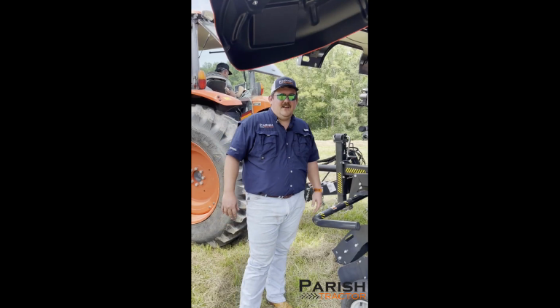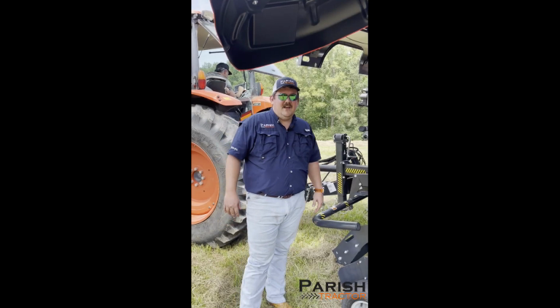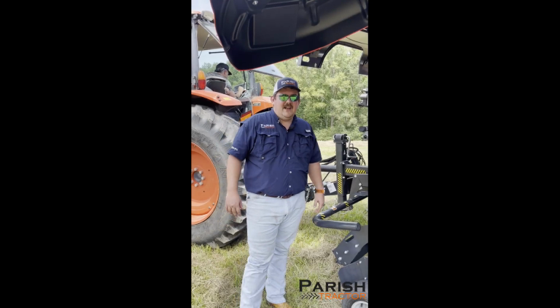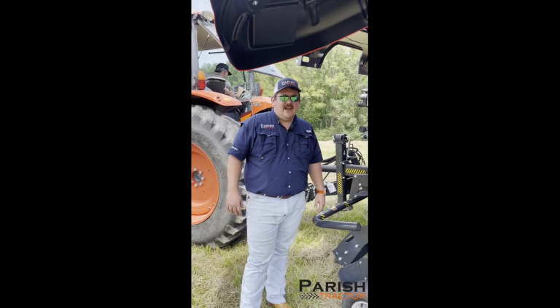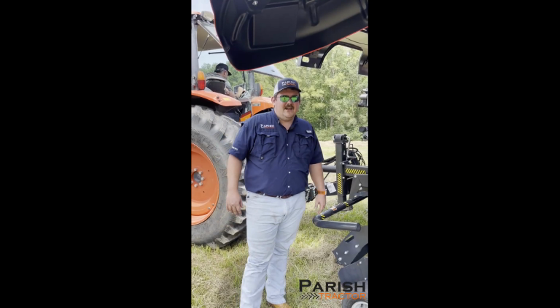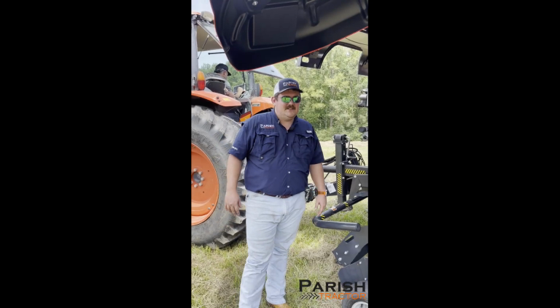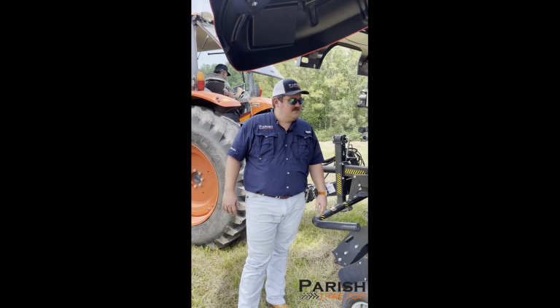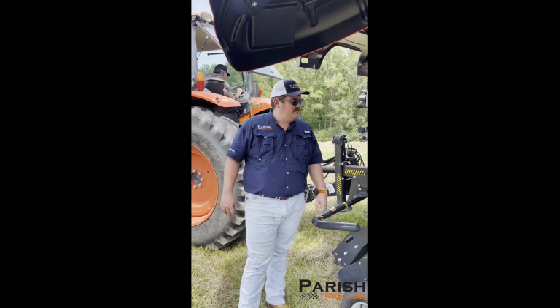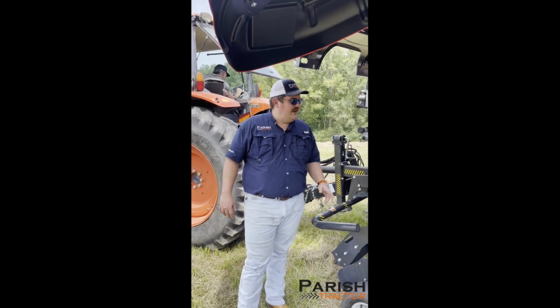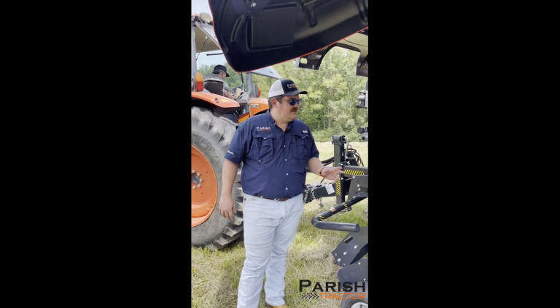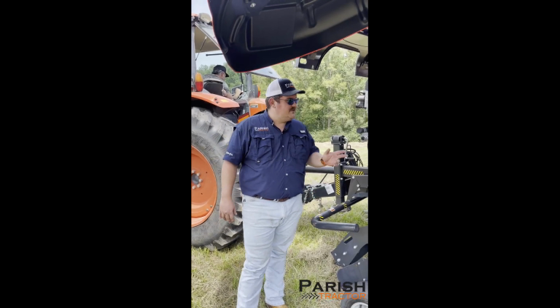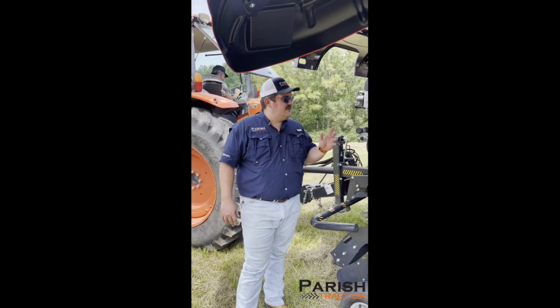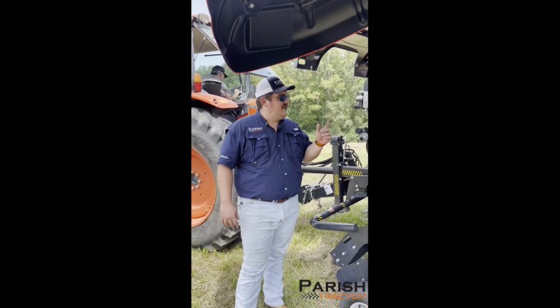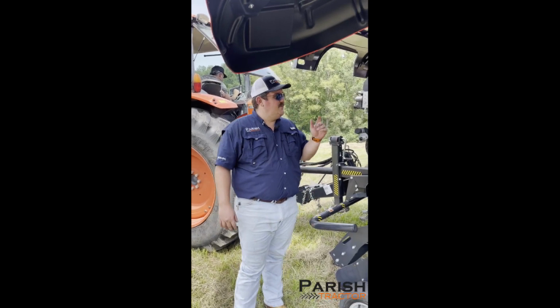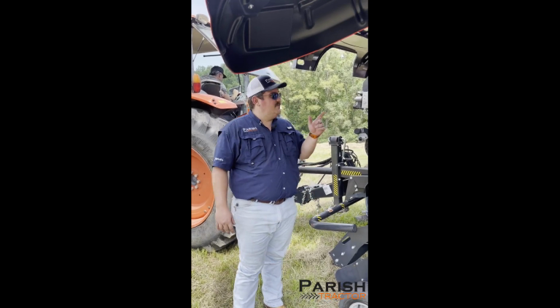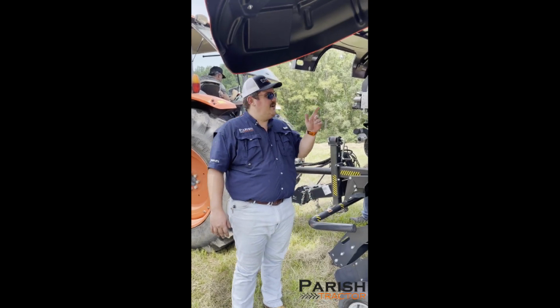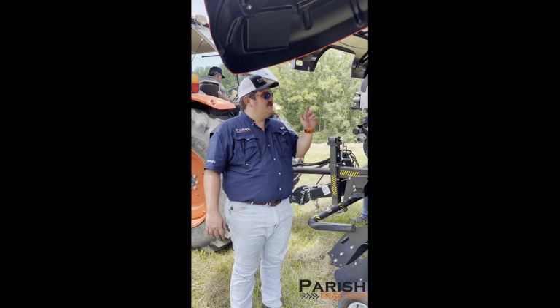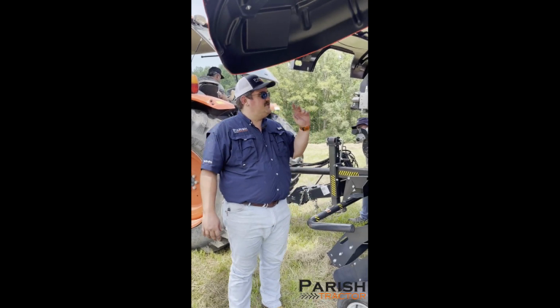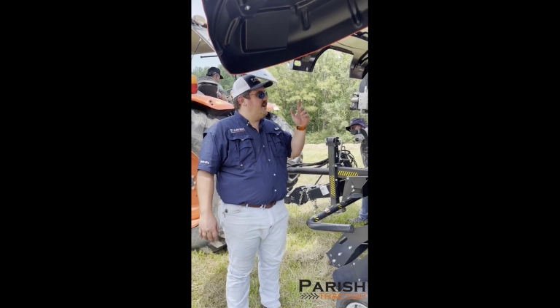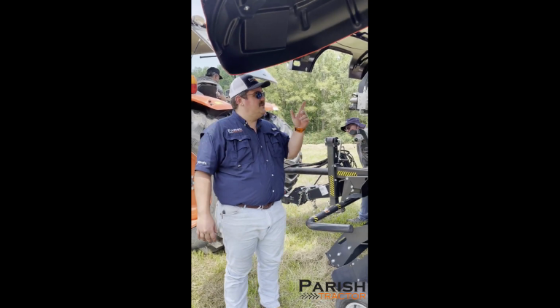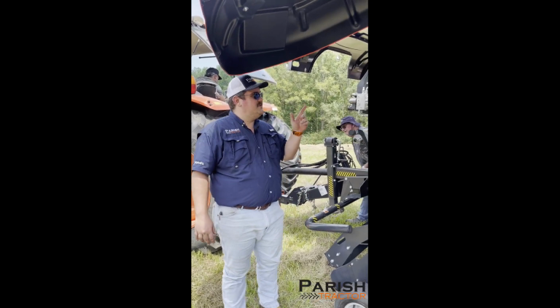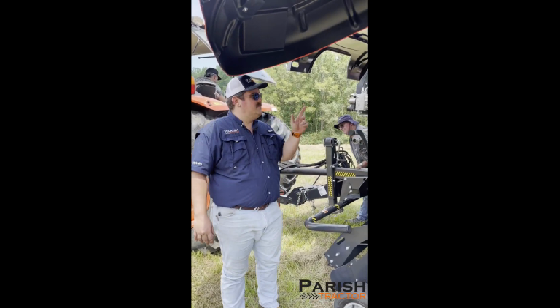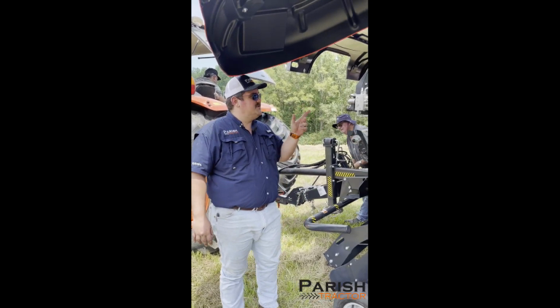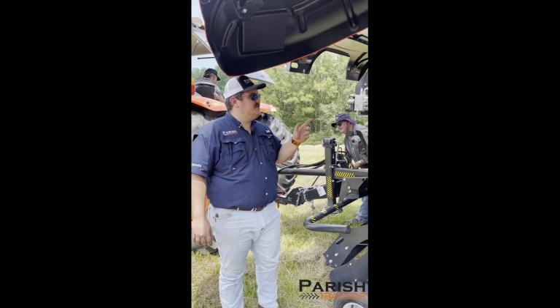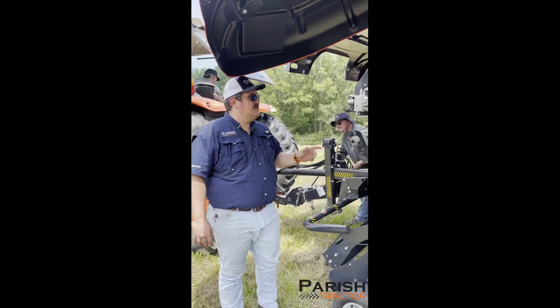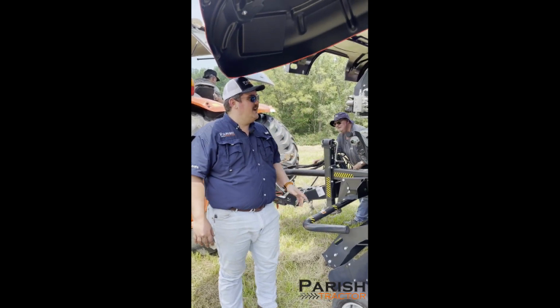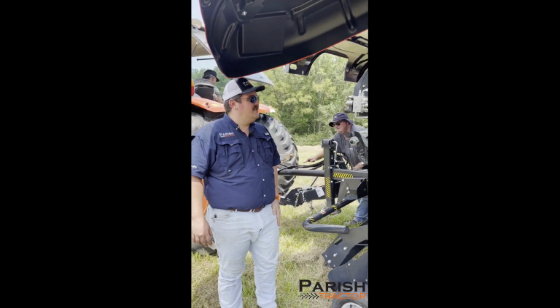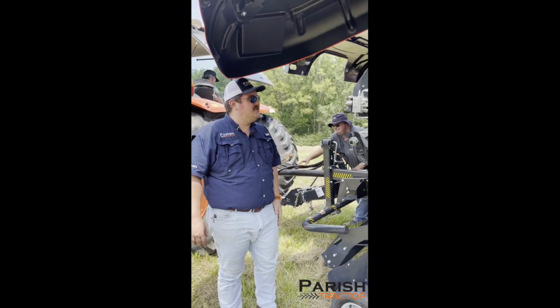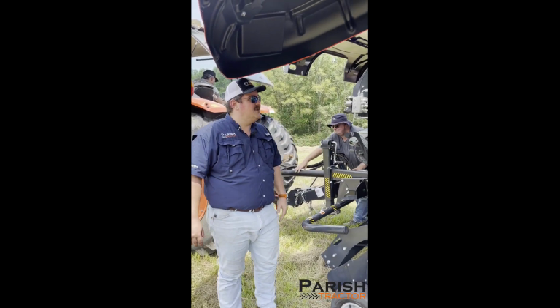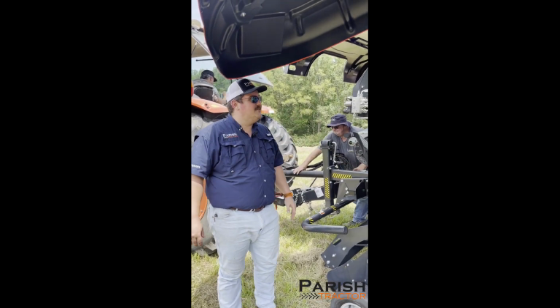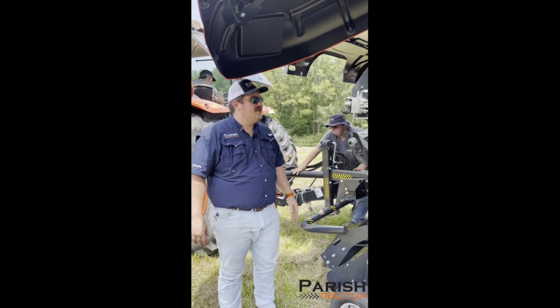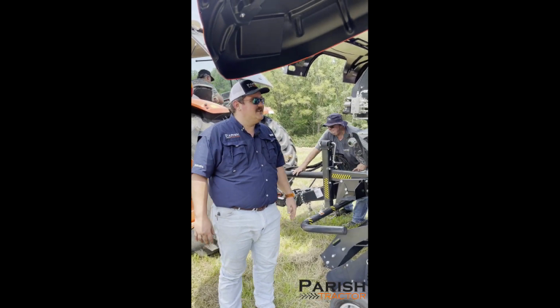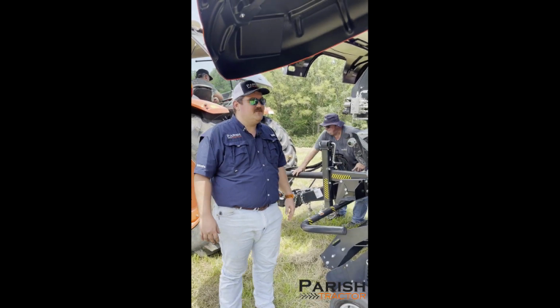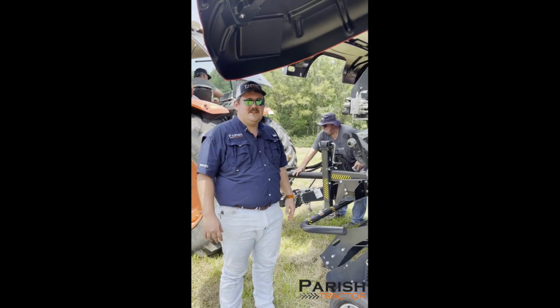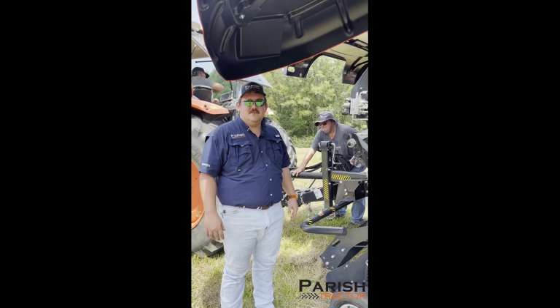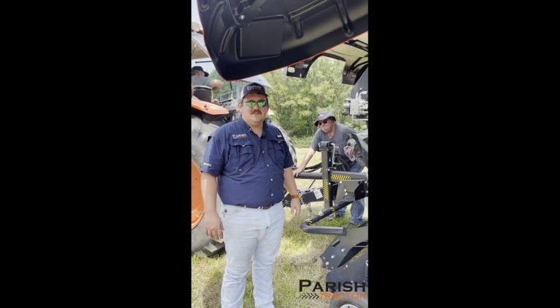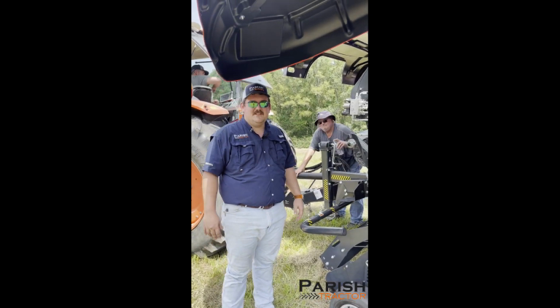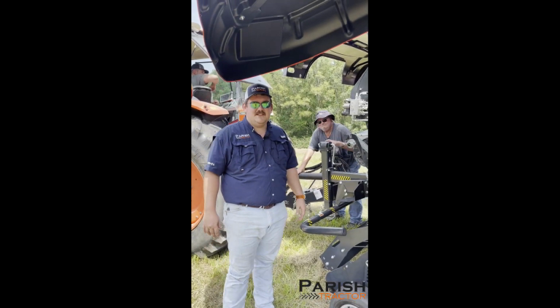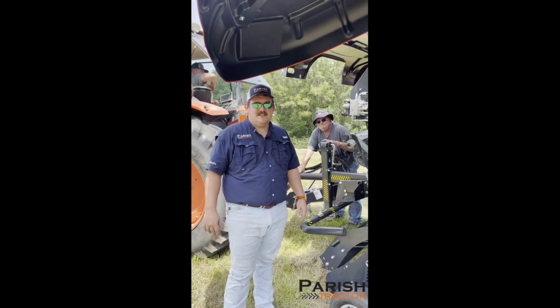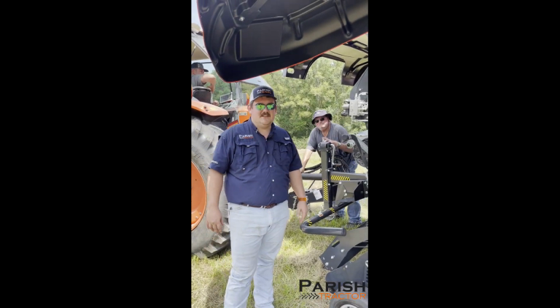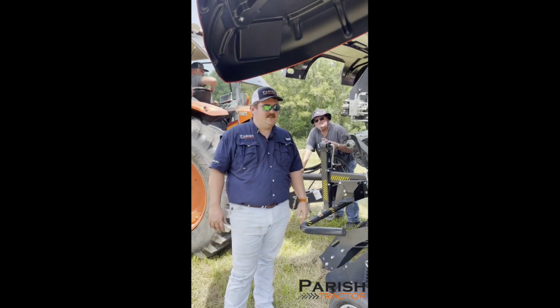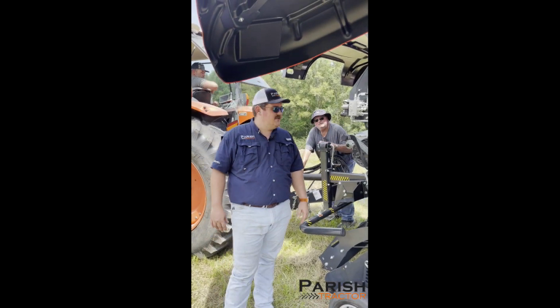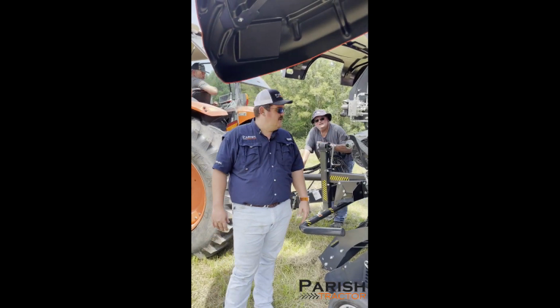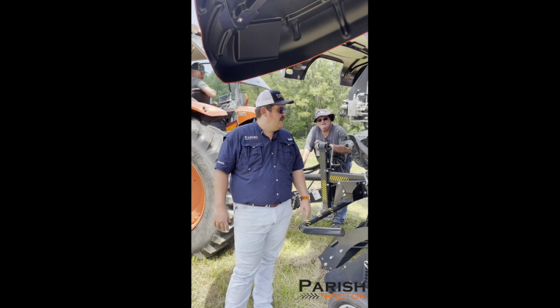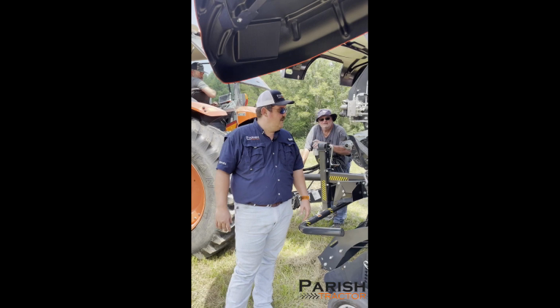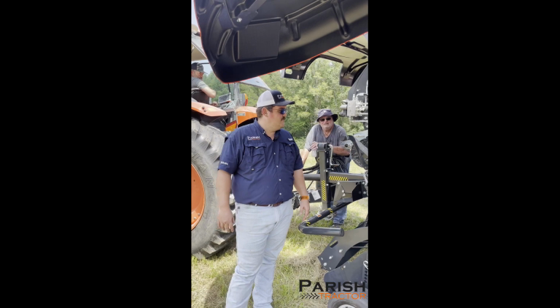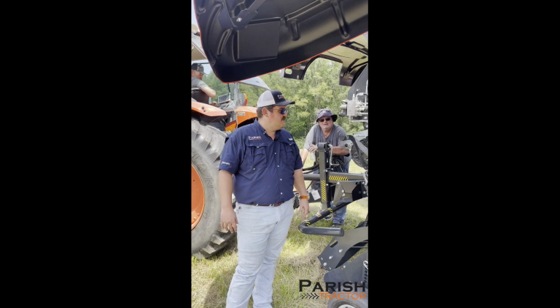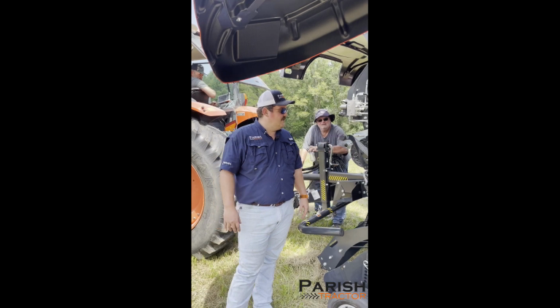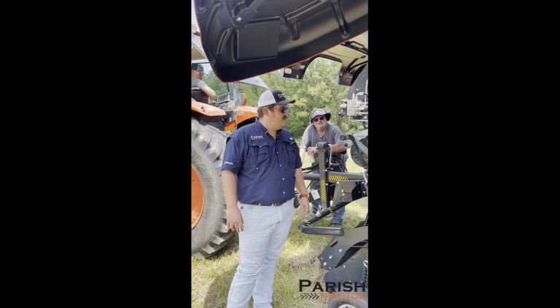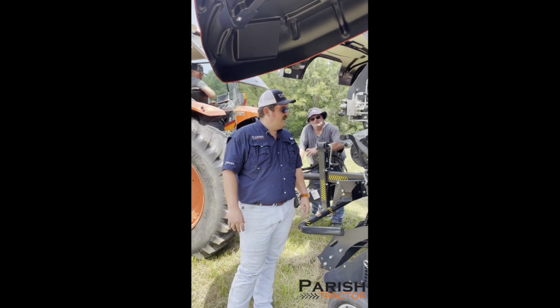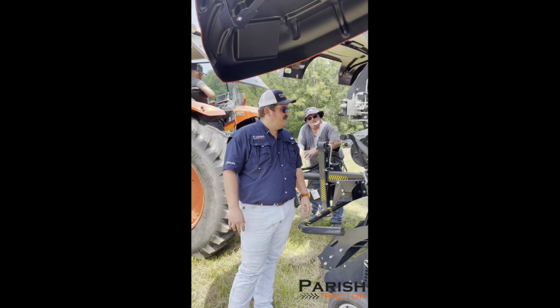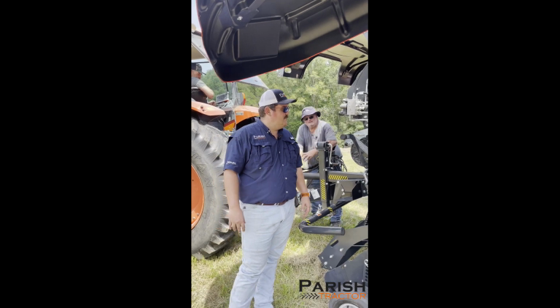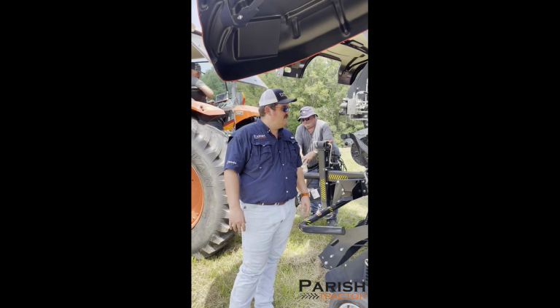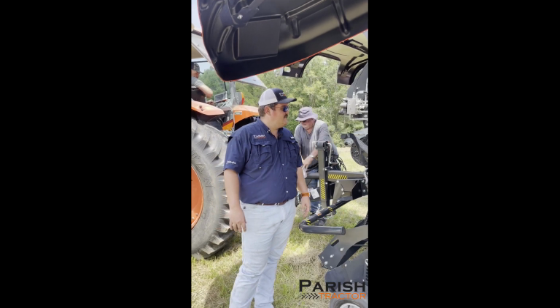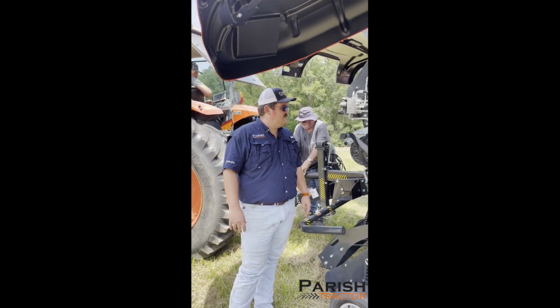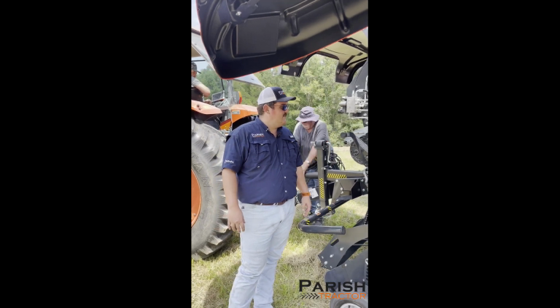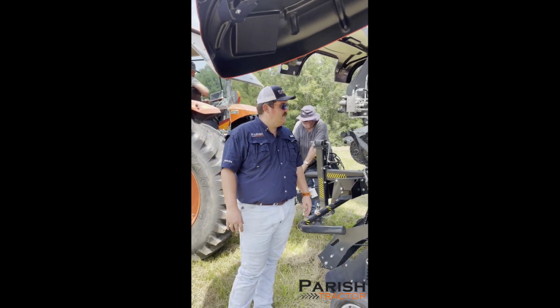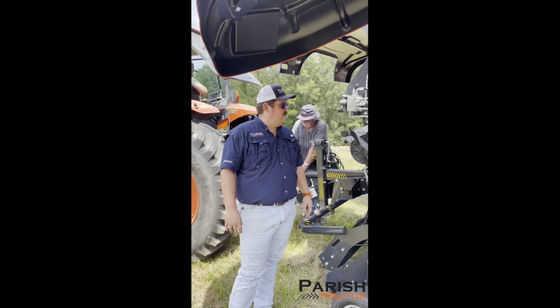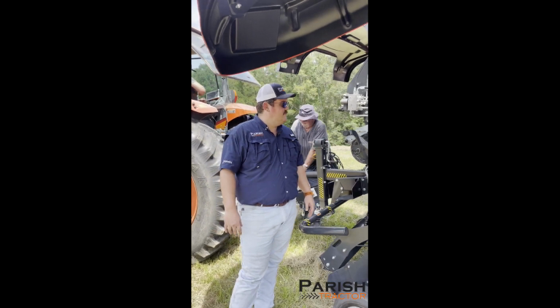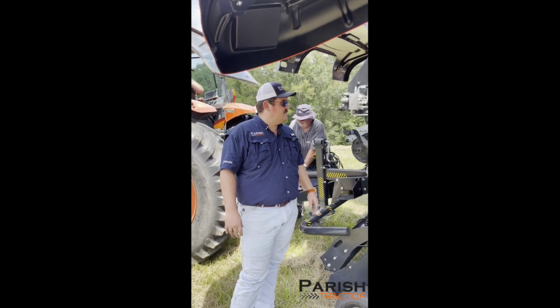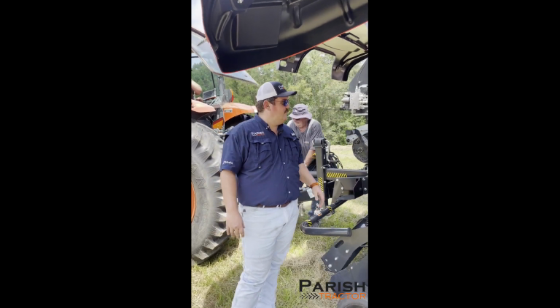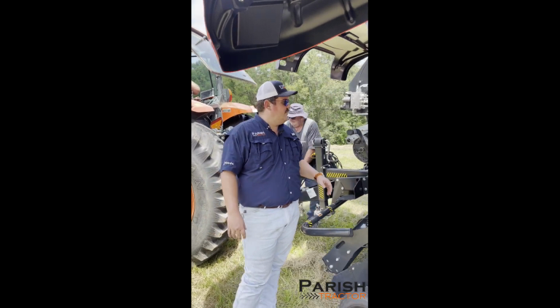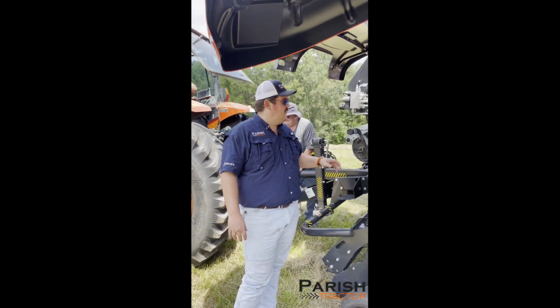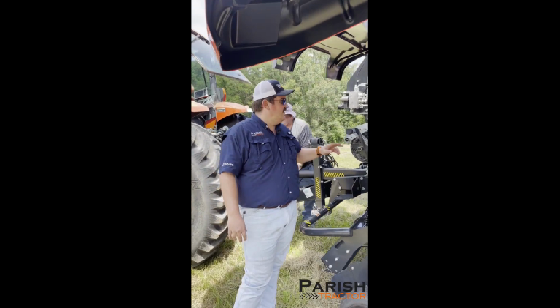Hey guys, Patrick again with Parrish Tractor. We're still out here talking about this 5160, trying to break it up into some different groups for you.